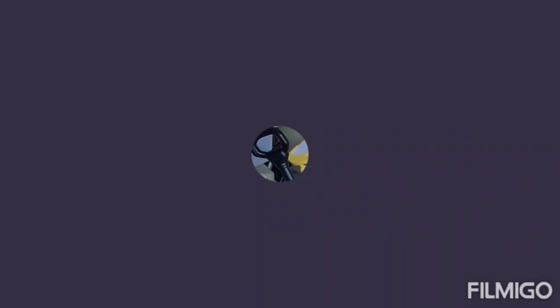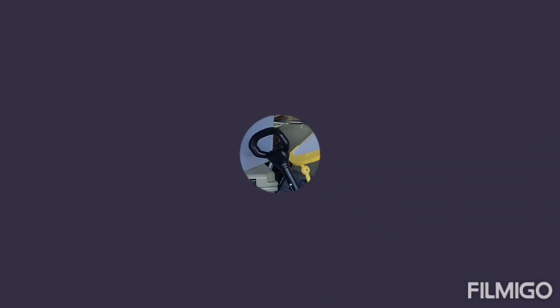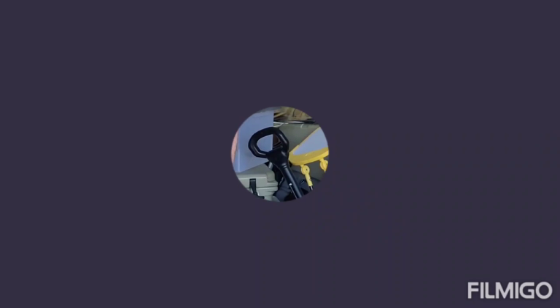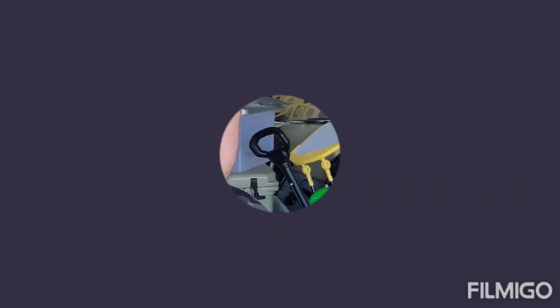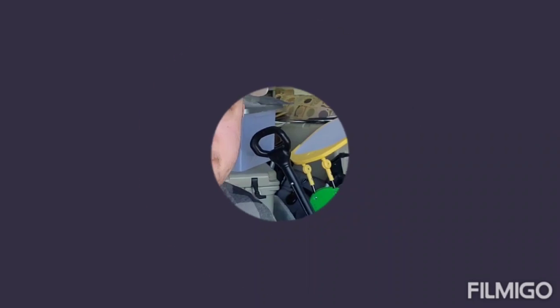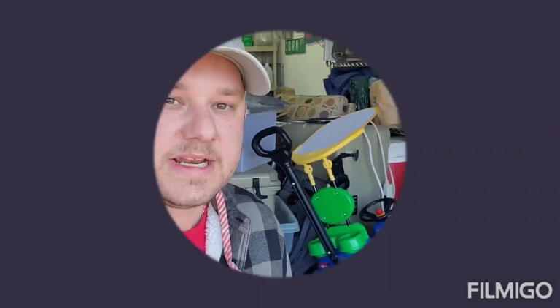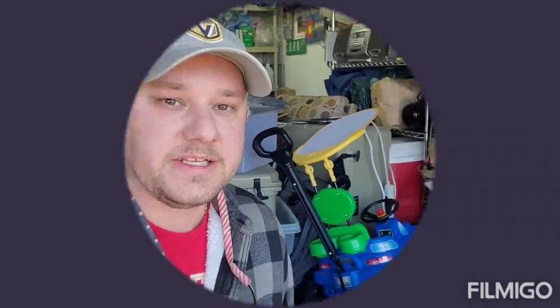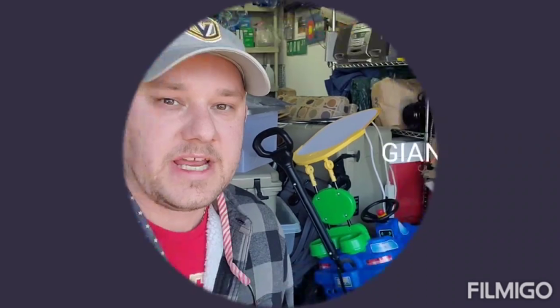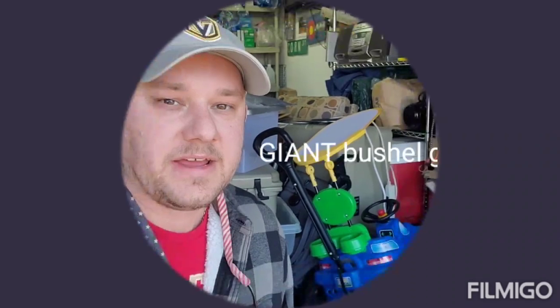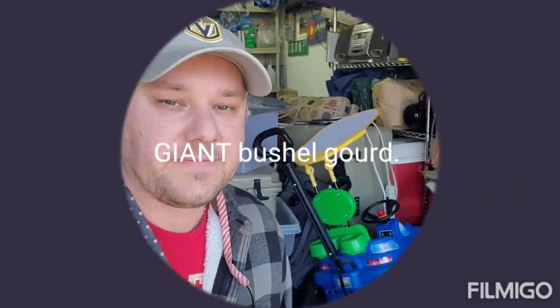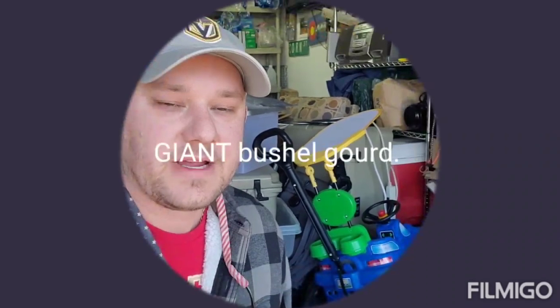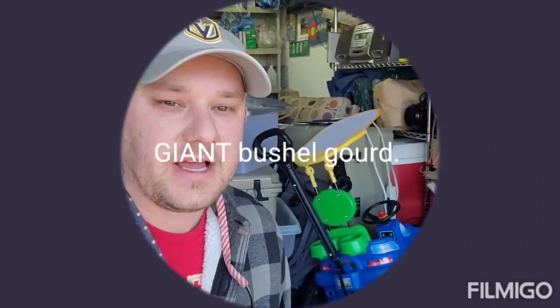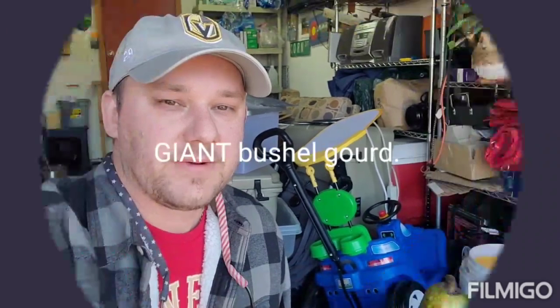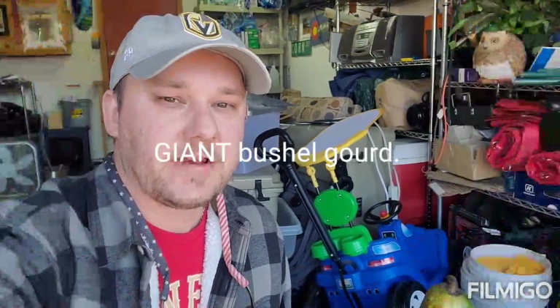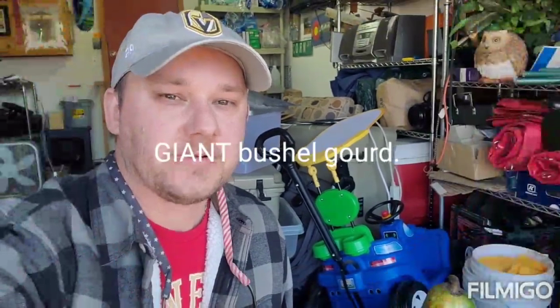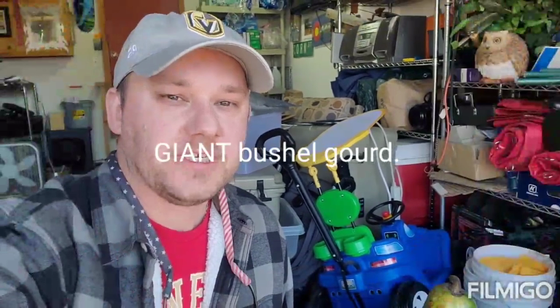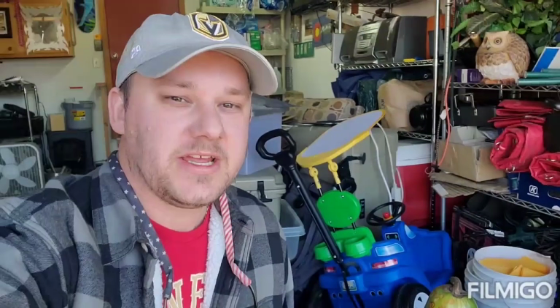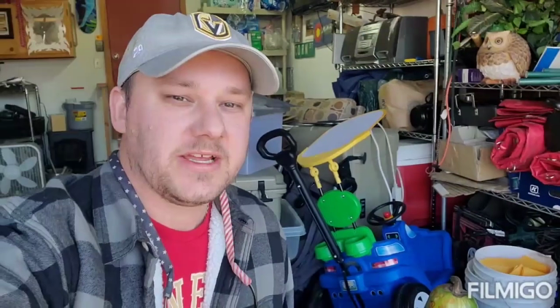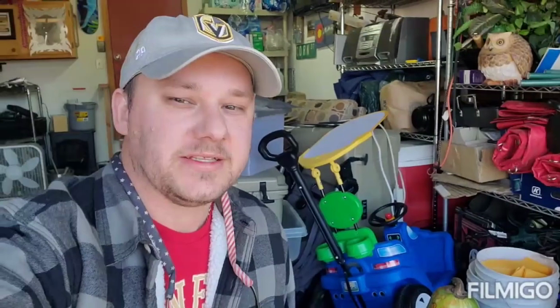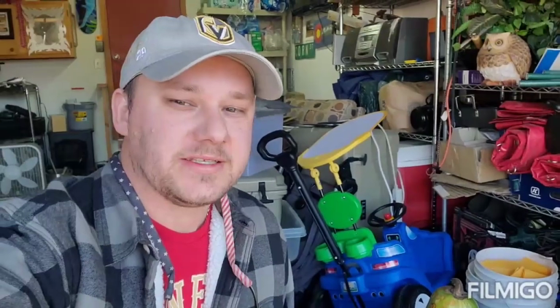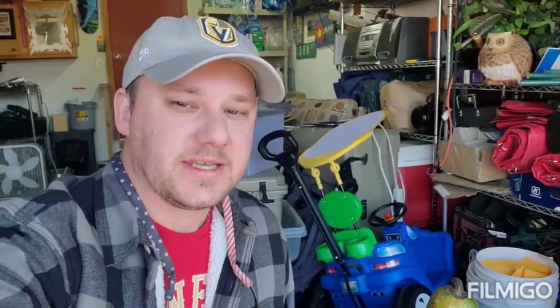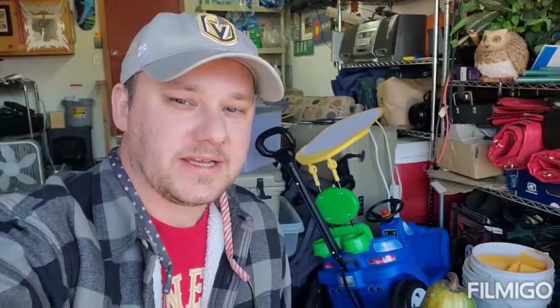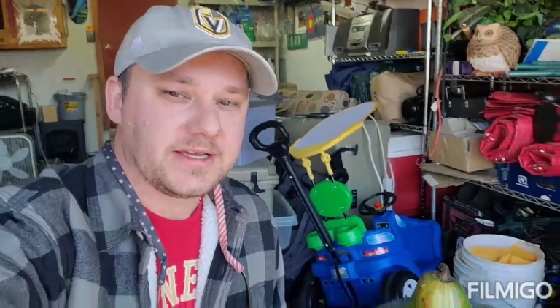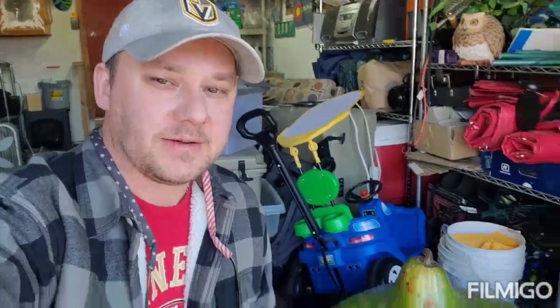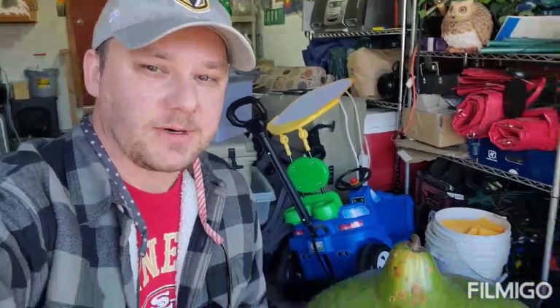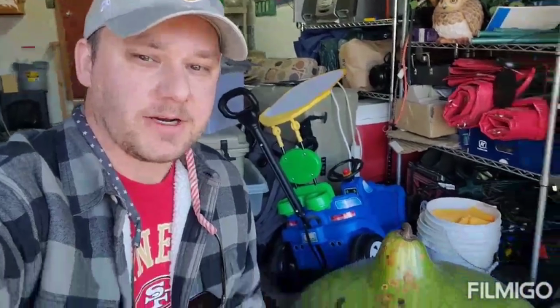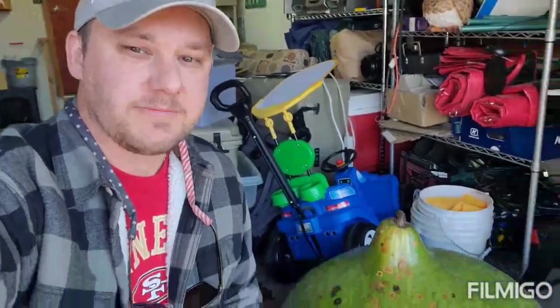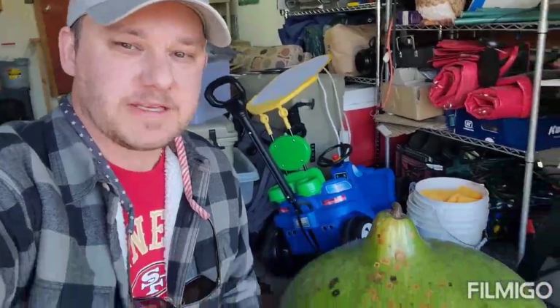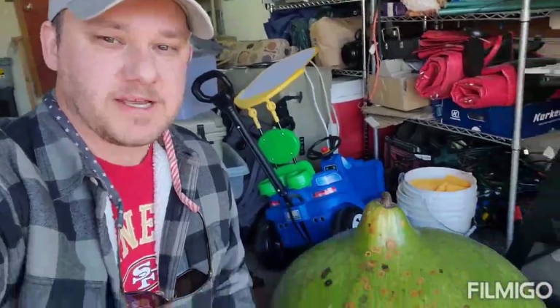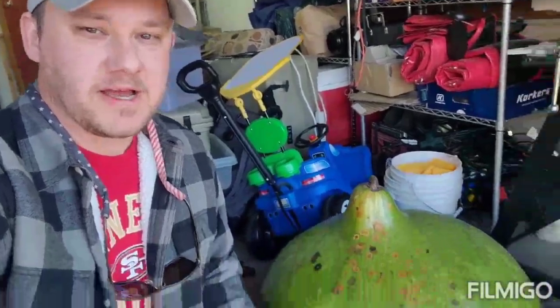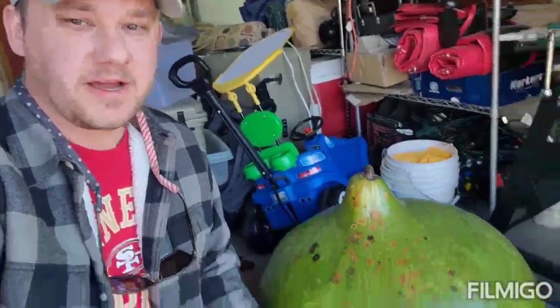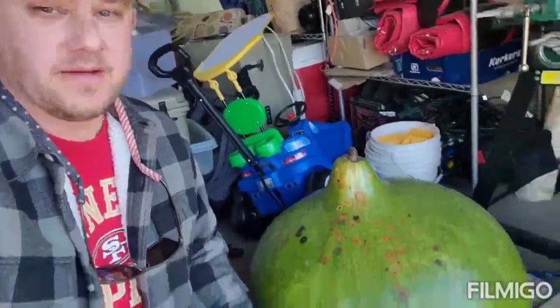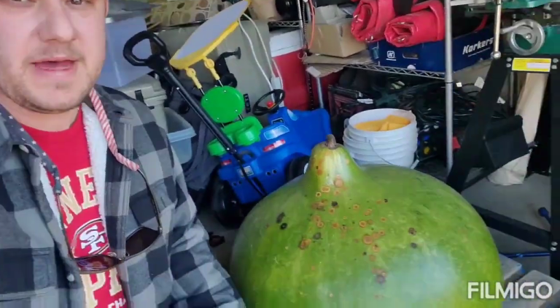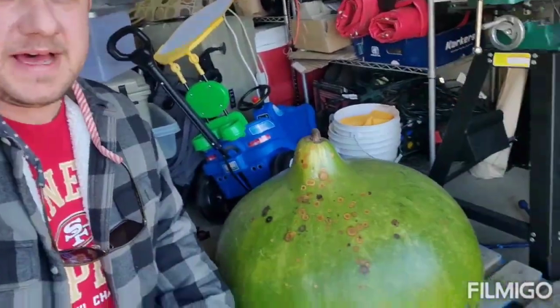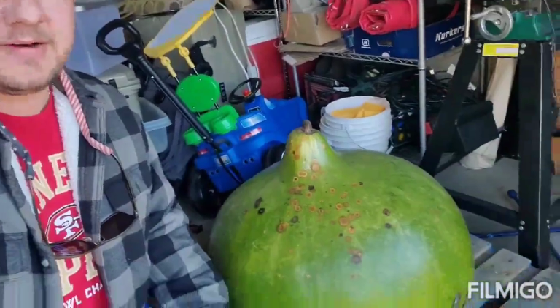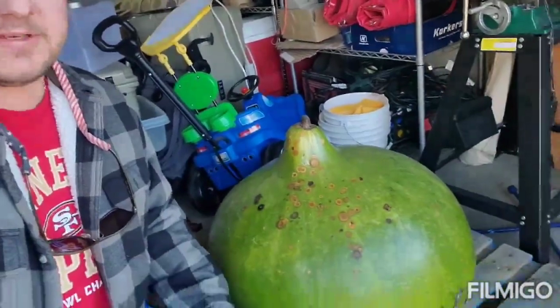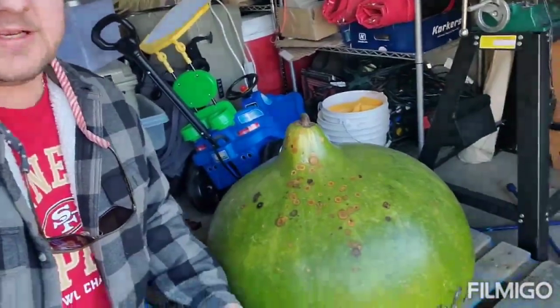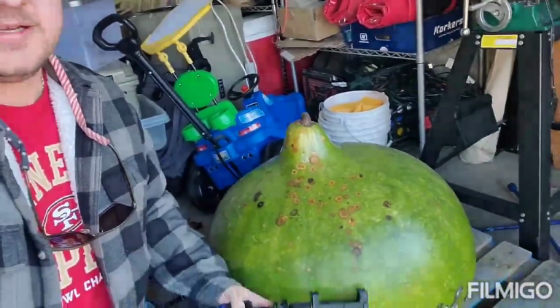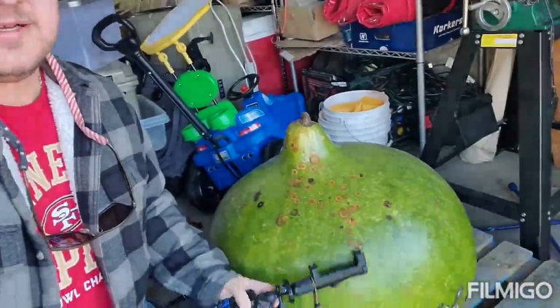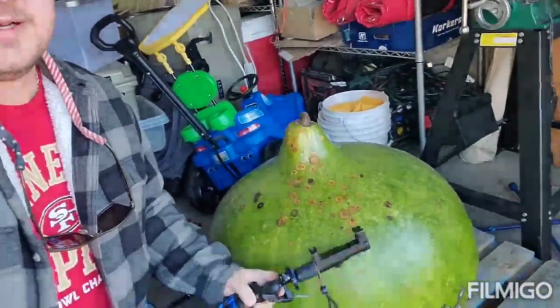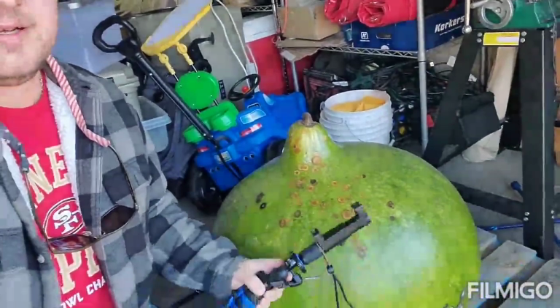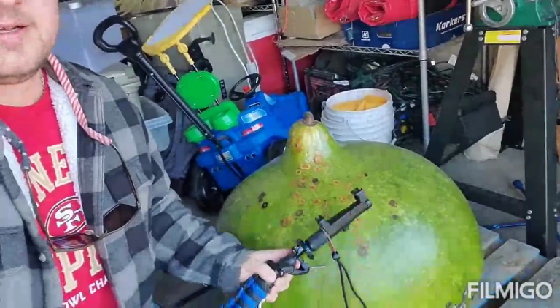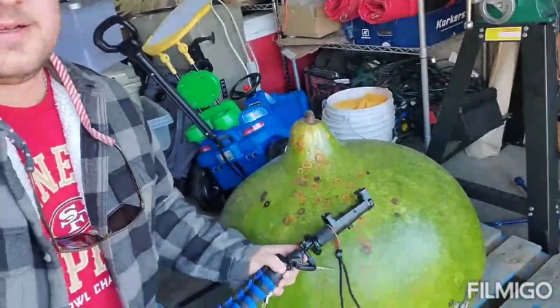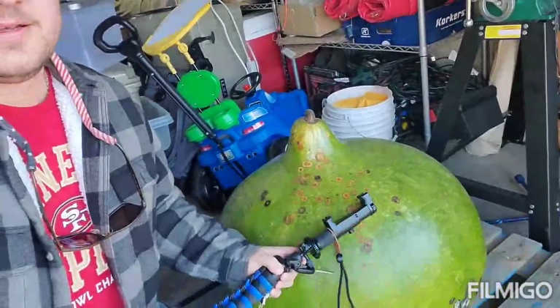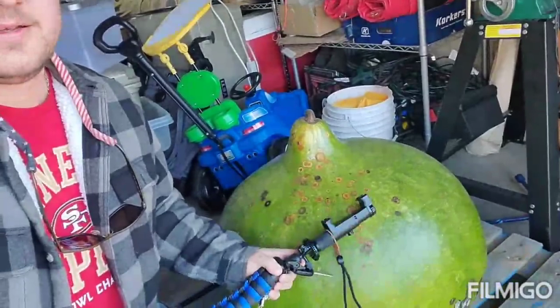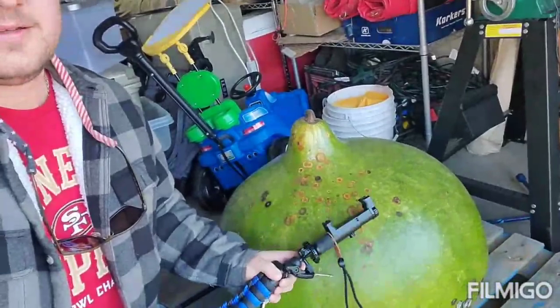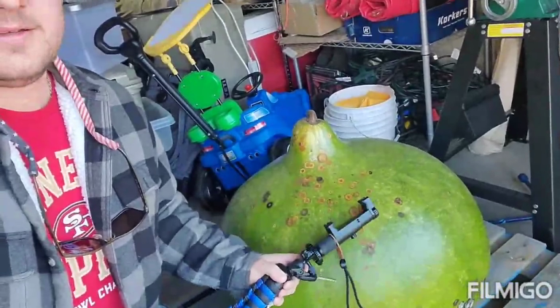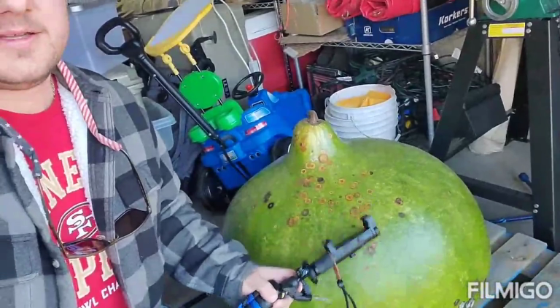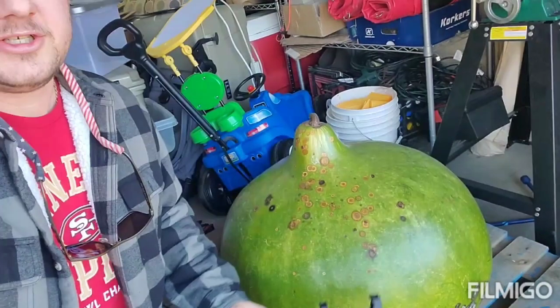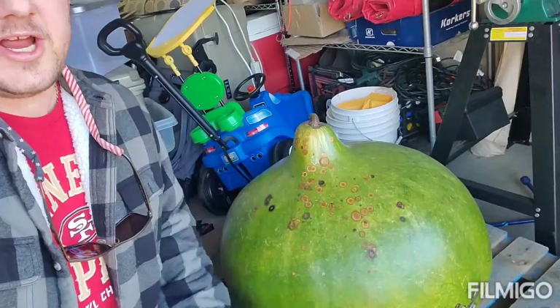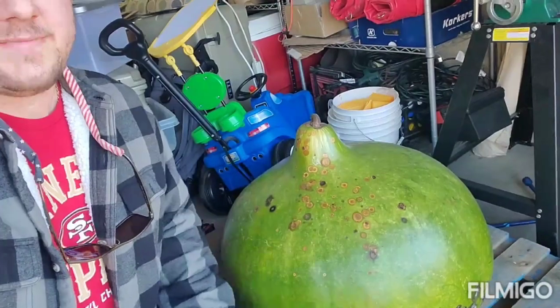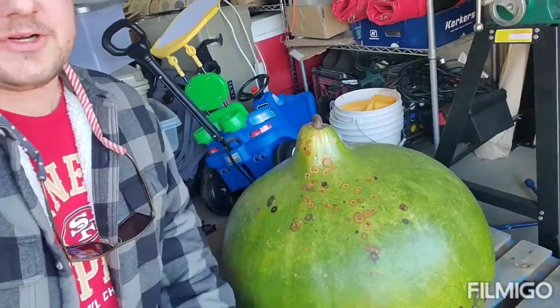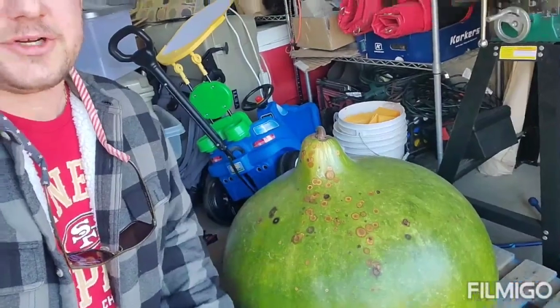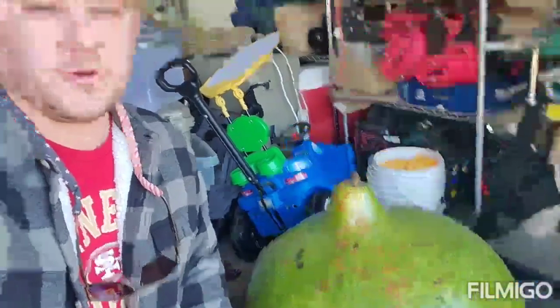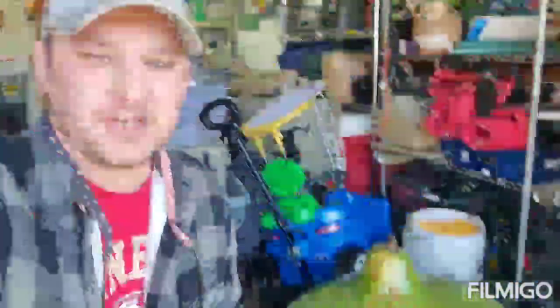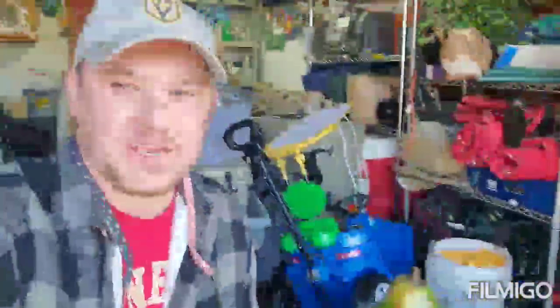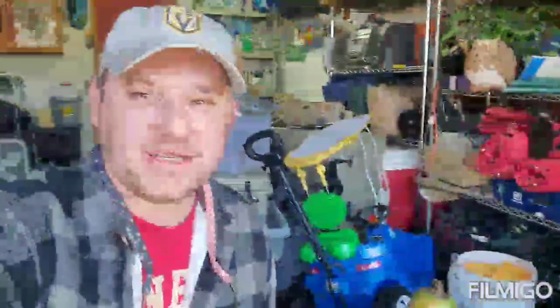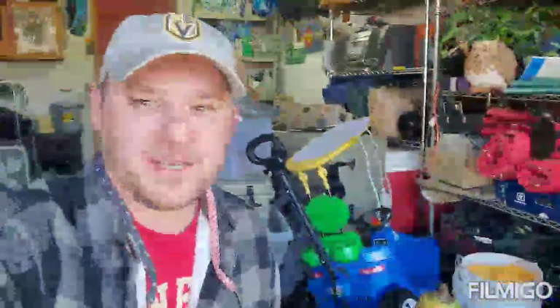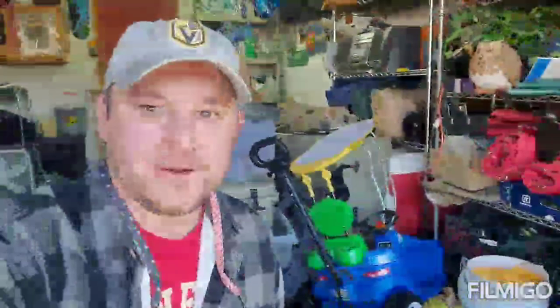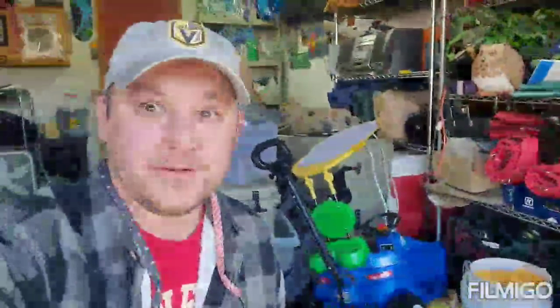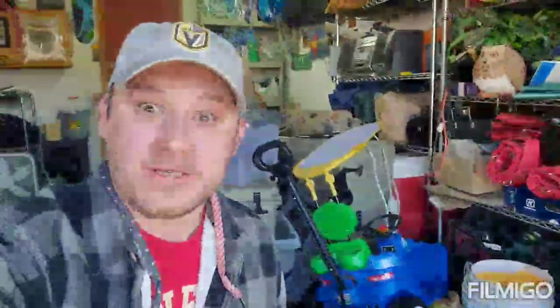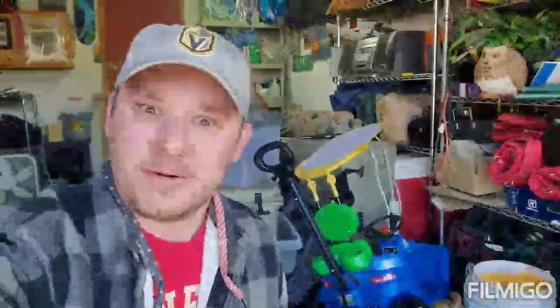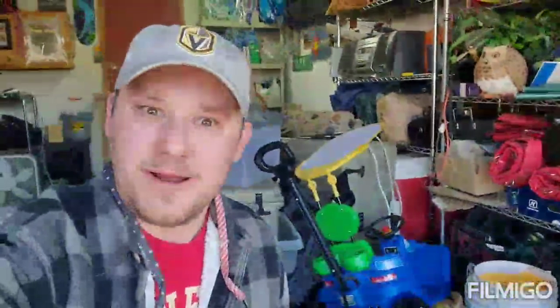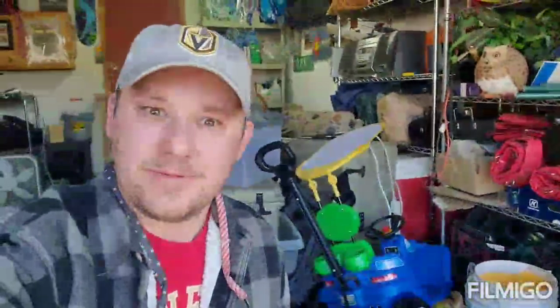Hey everybody, it's Chad from Colorado Giants. We're gonna be talking about the giant bushel gourd today, so stick around.